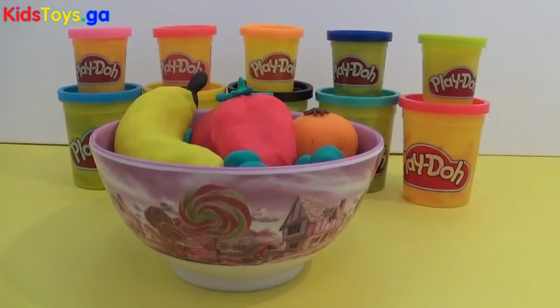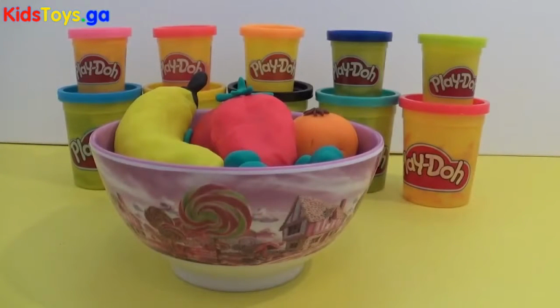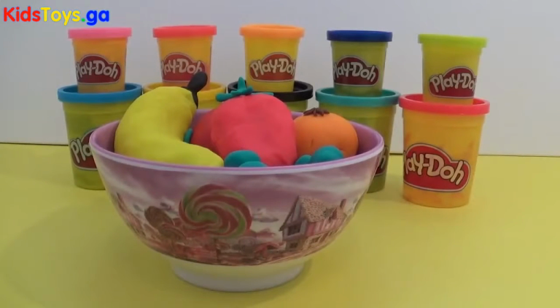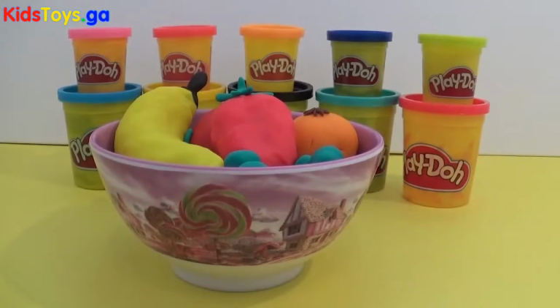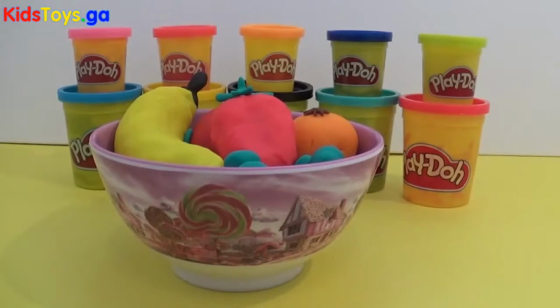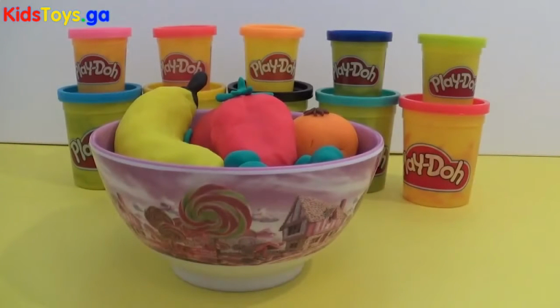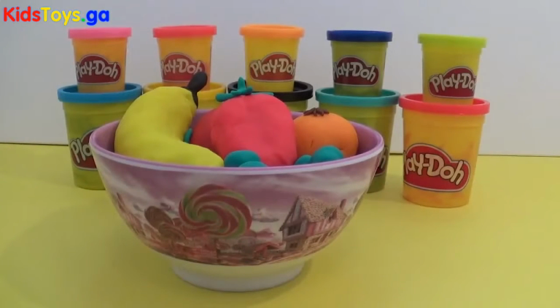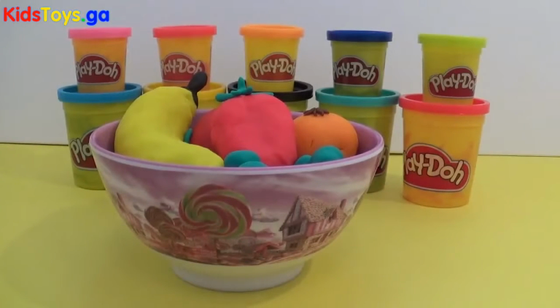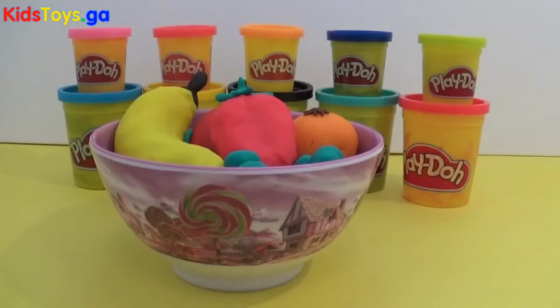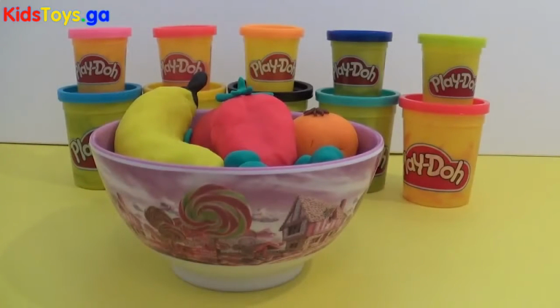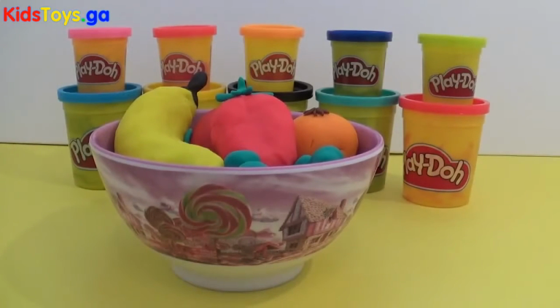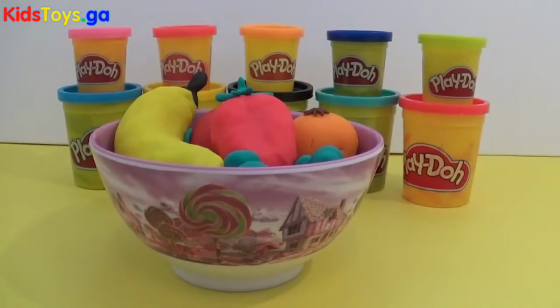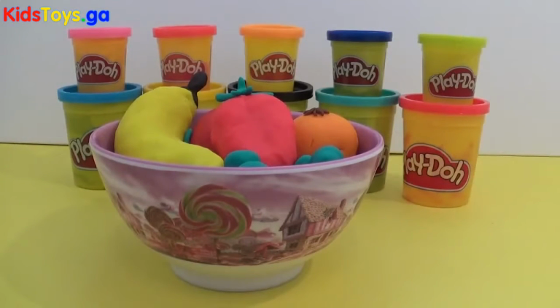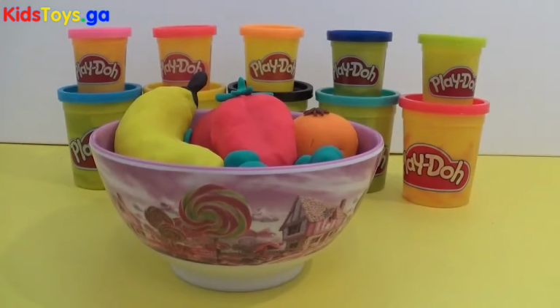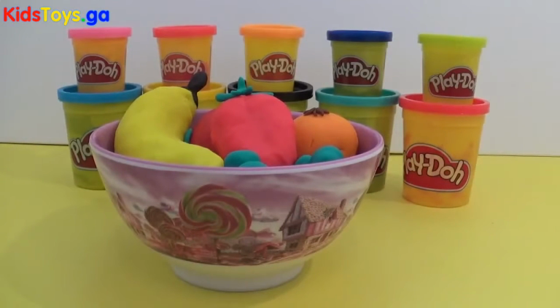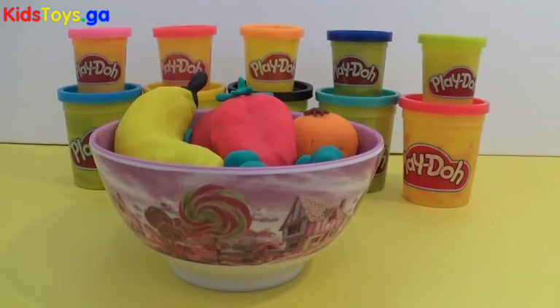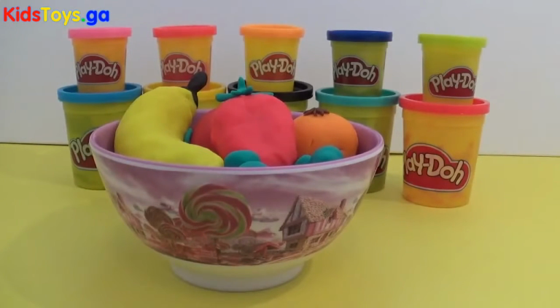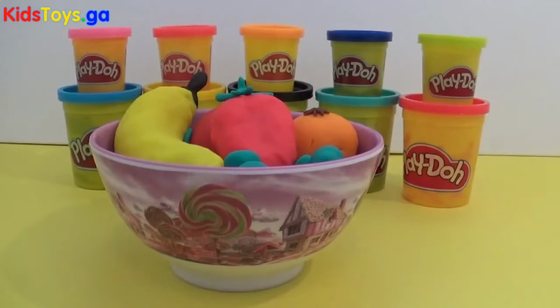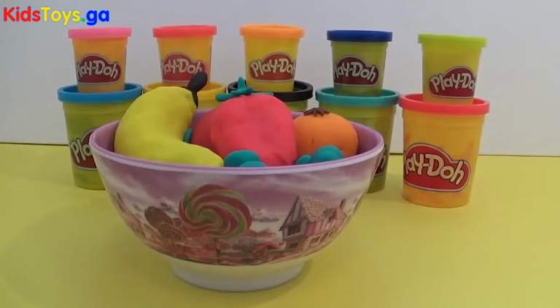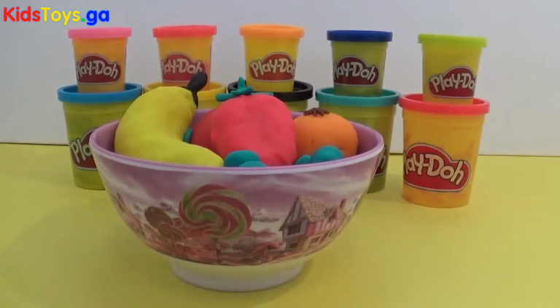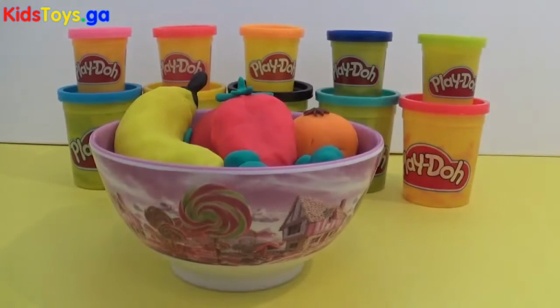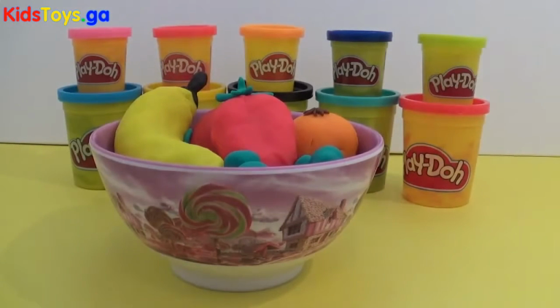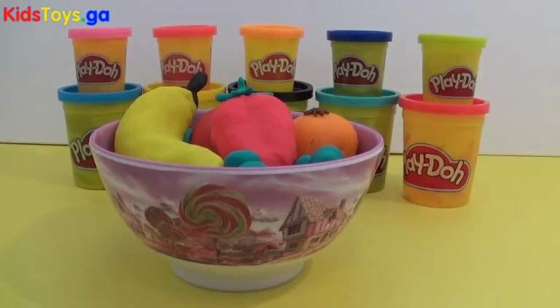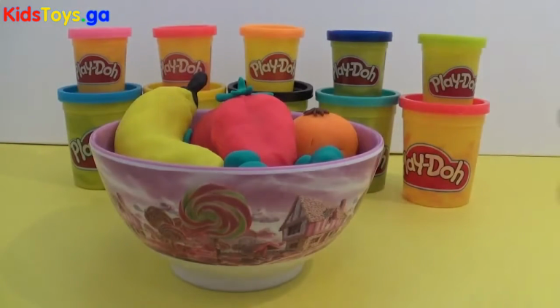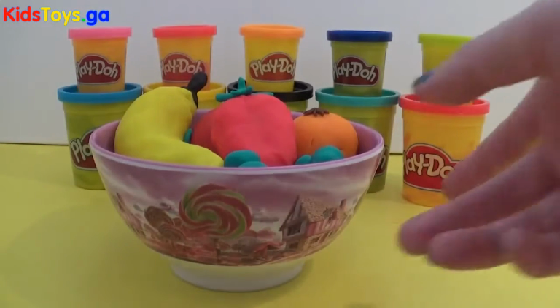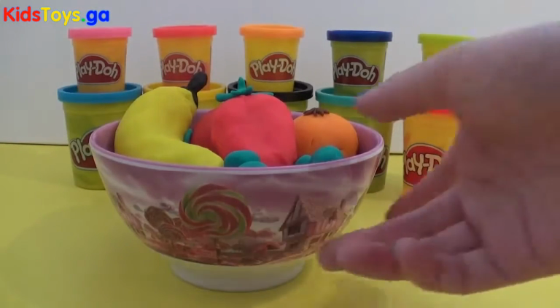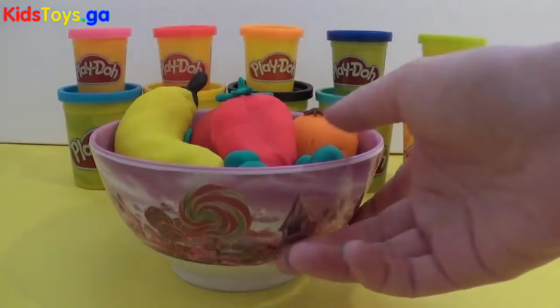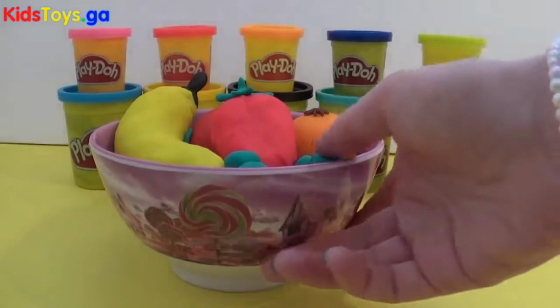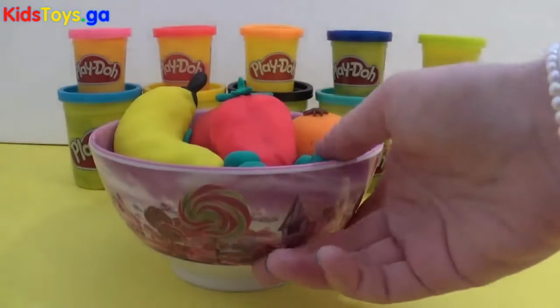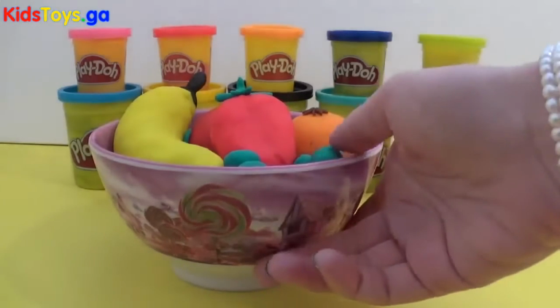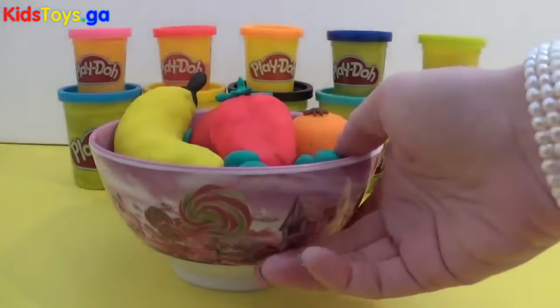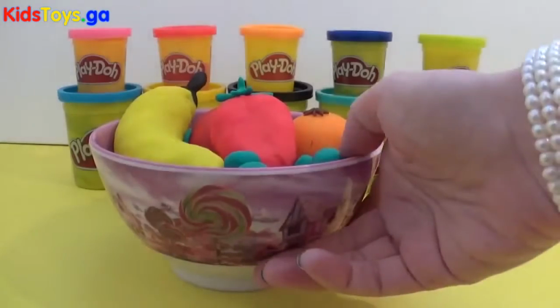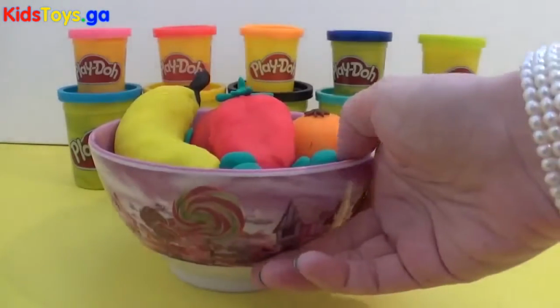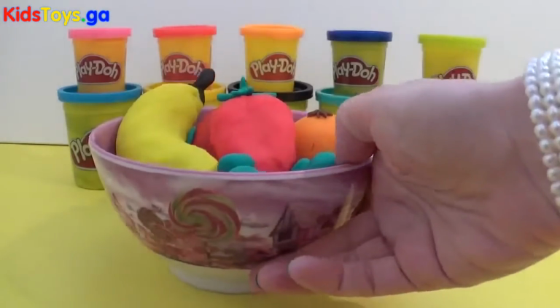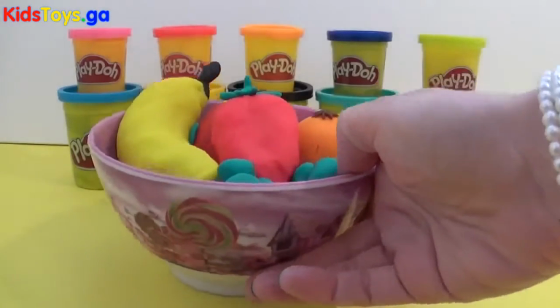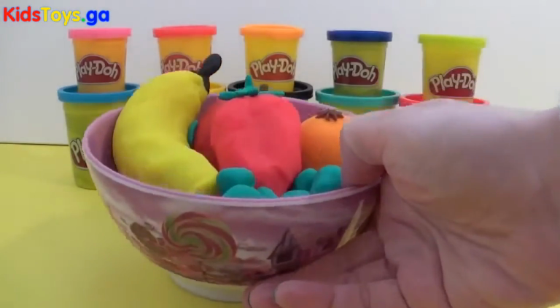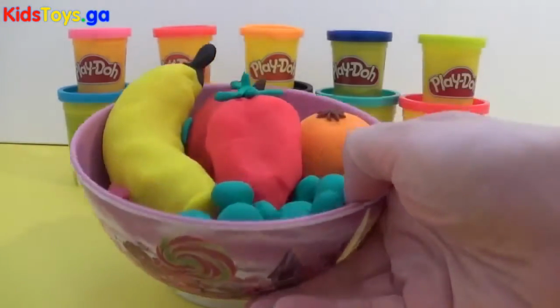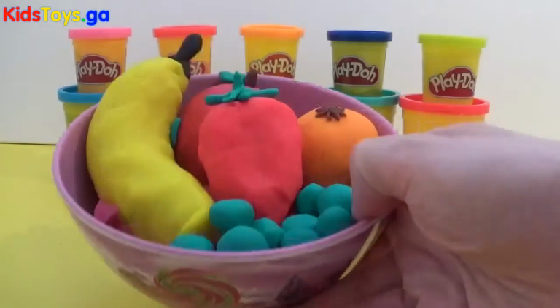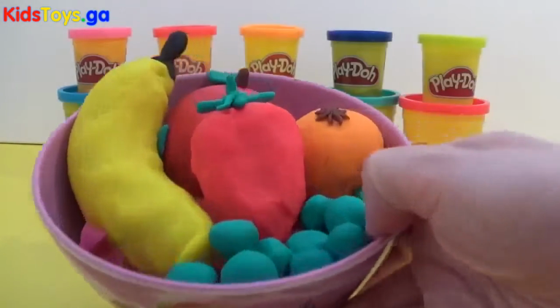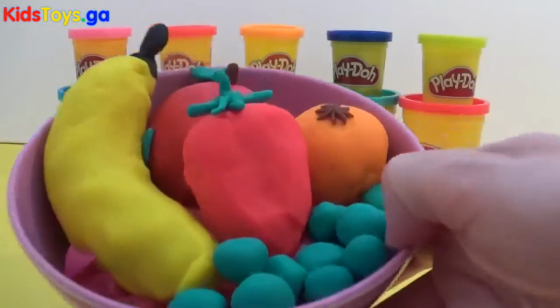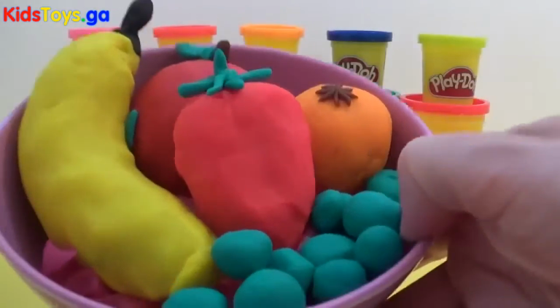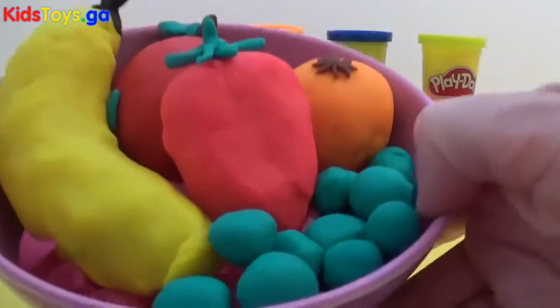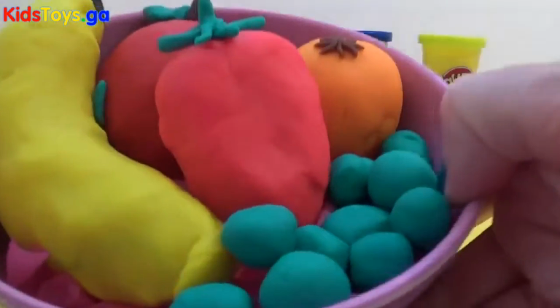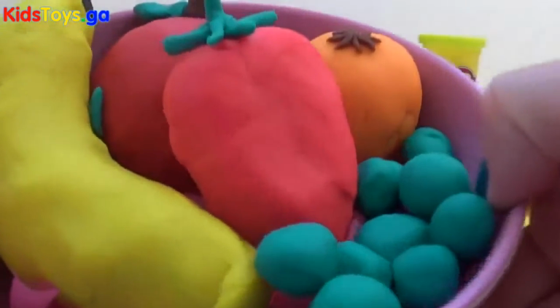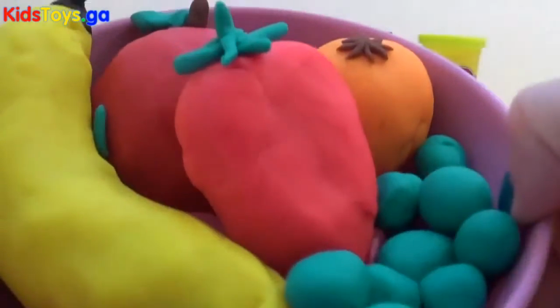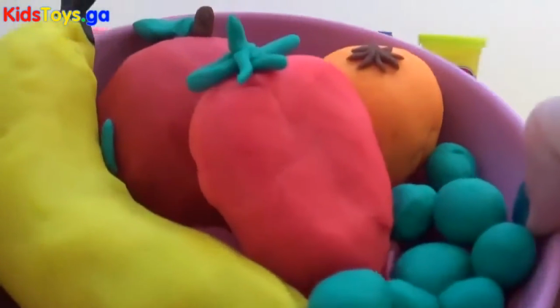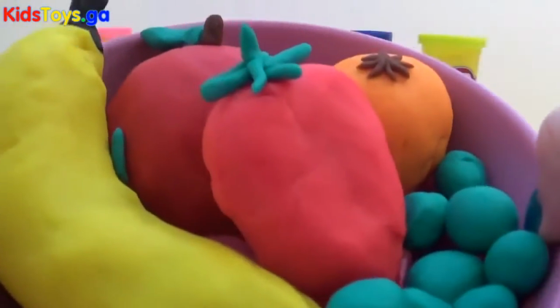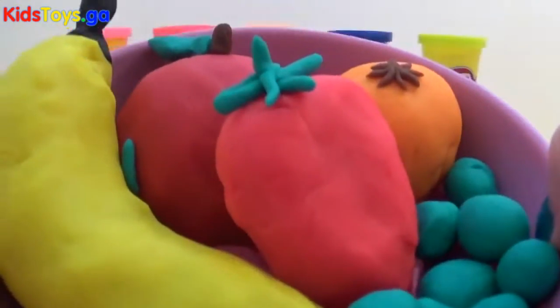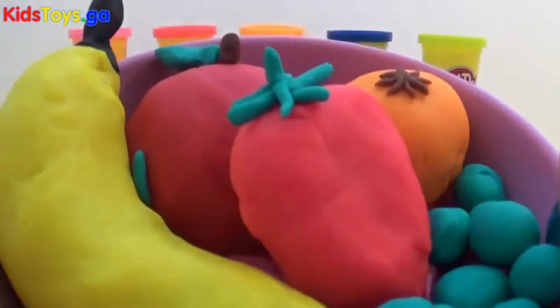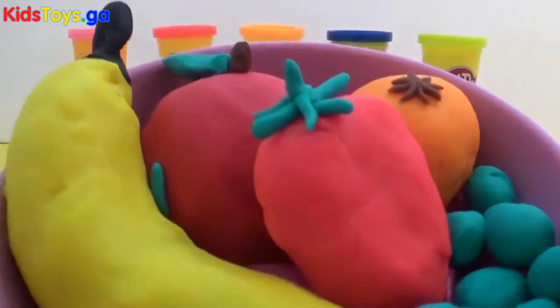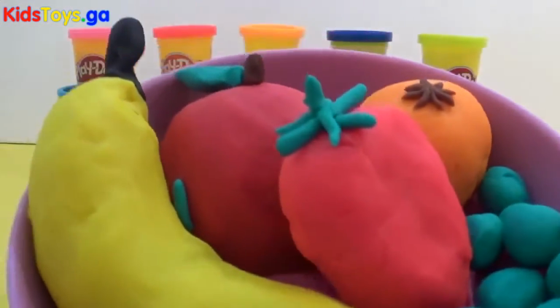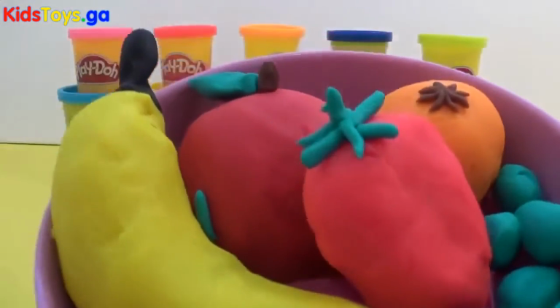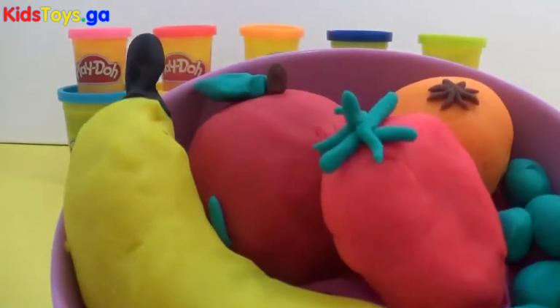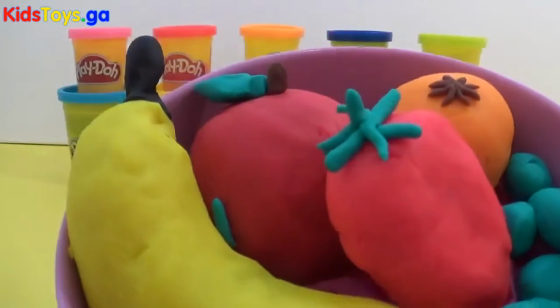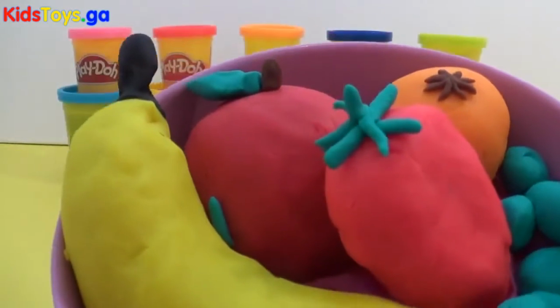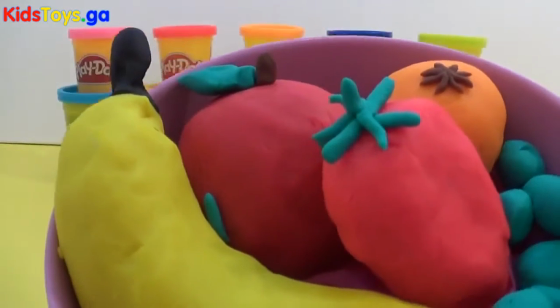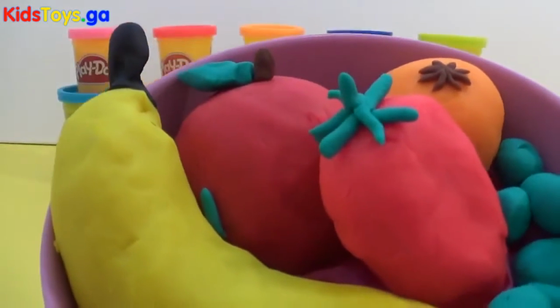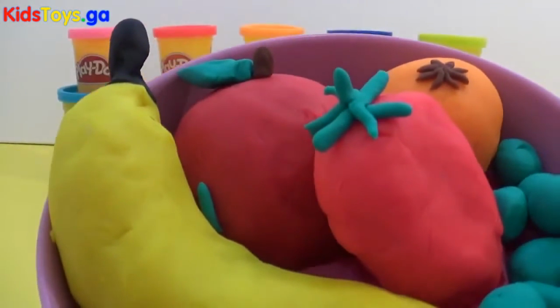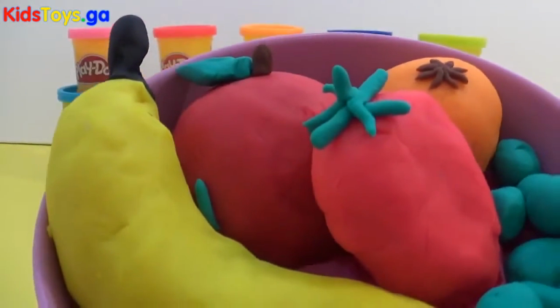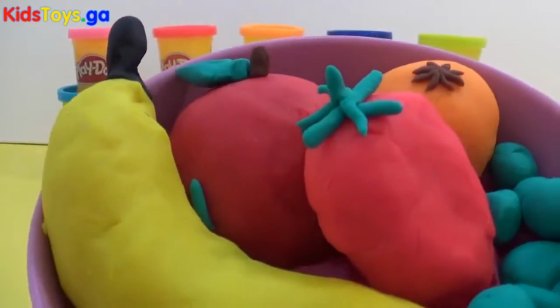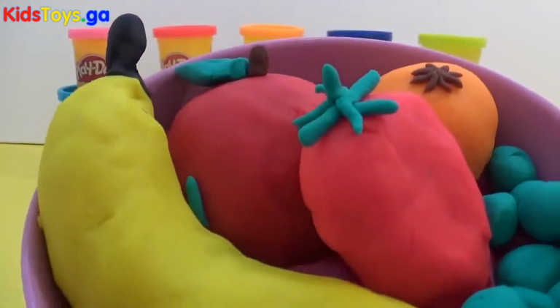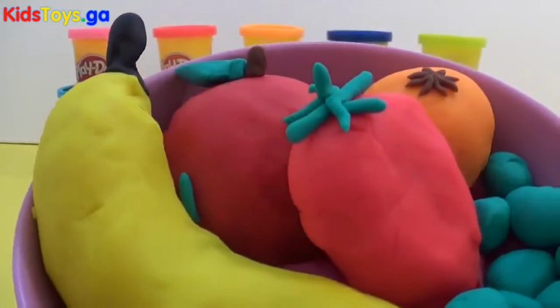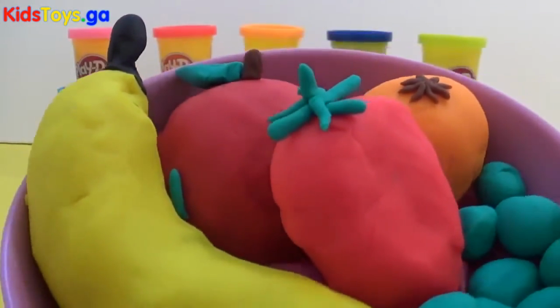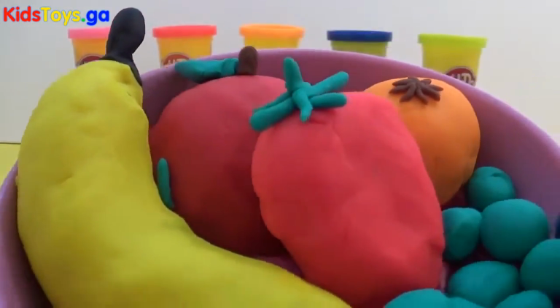Hey everyone, it's Giggle Pops here. I've got some food Play-Doh surprises that I've made for you.